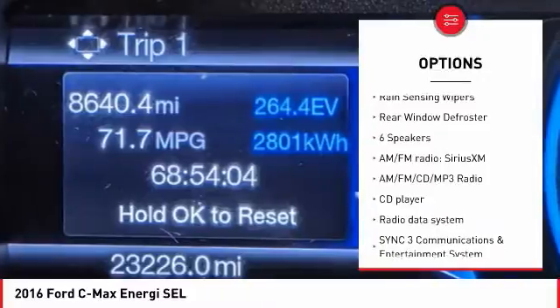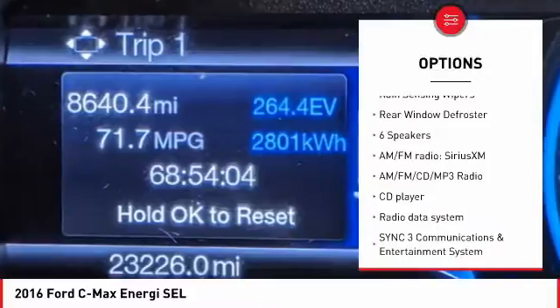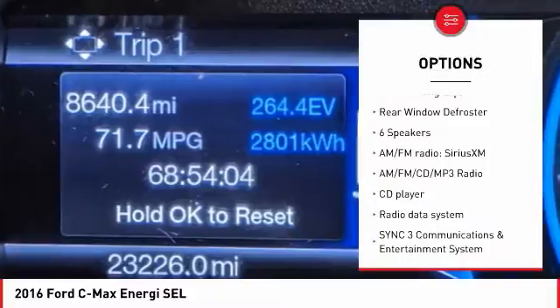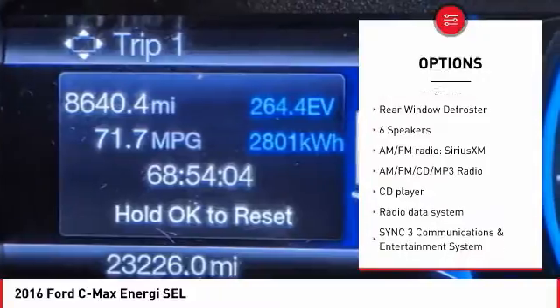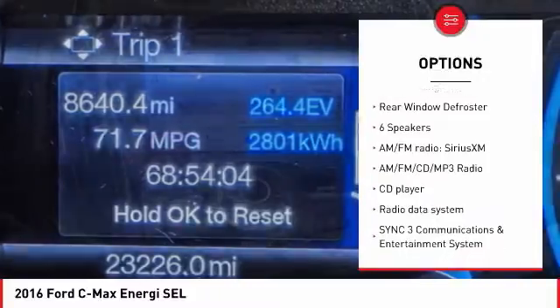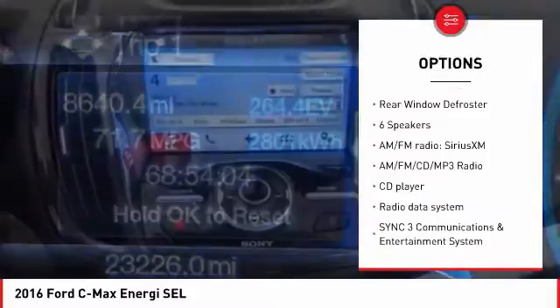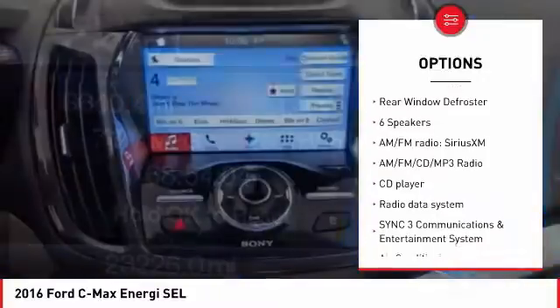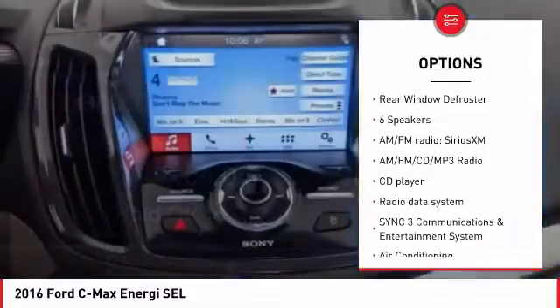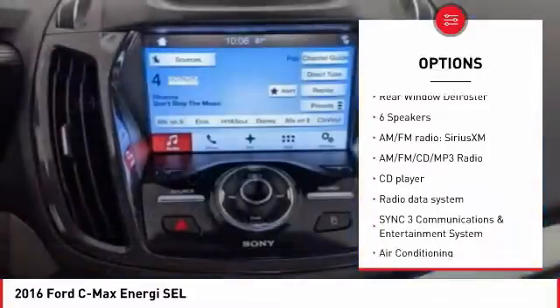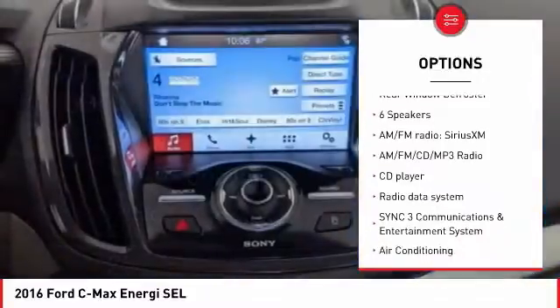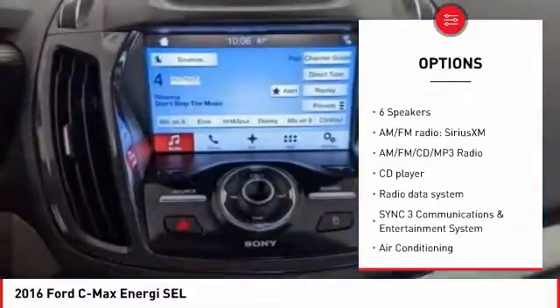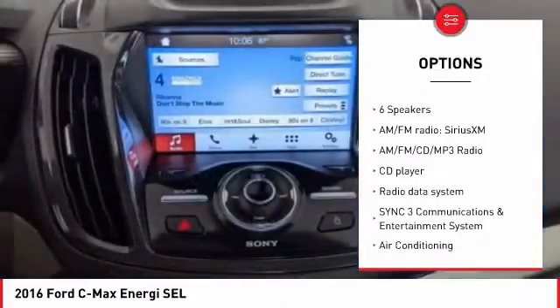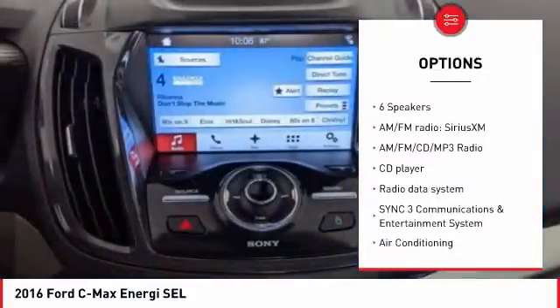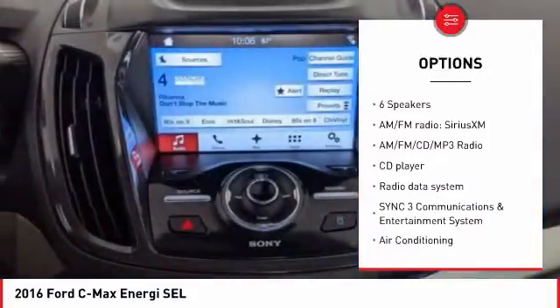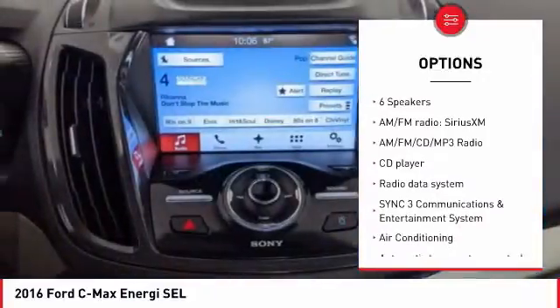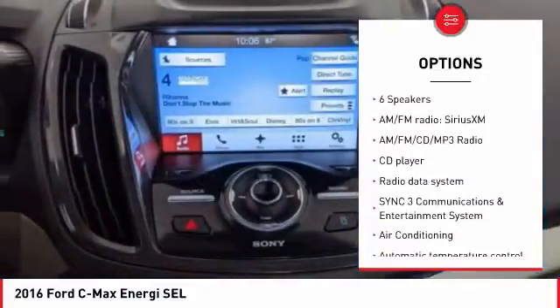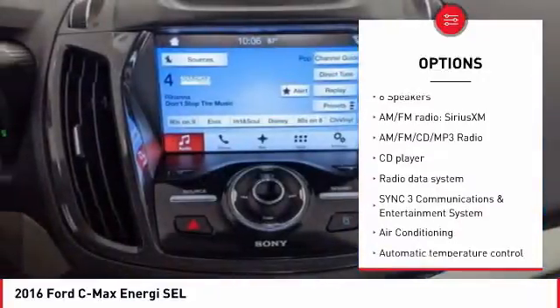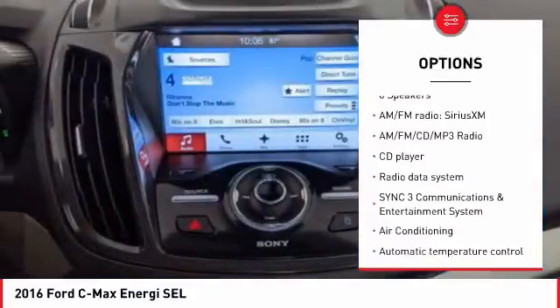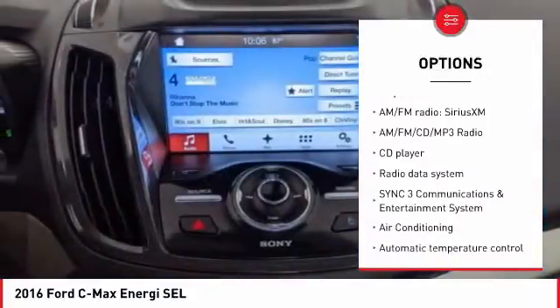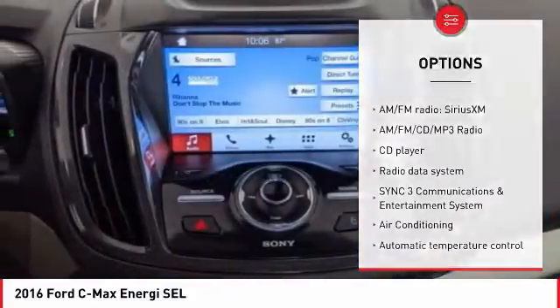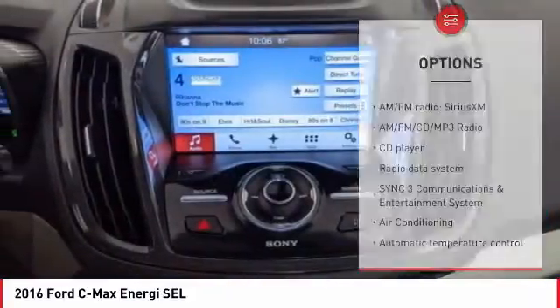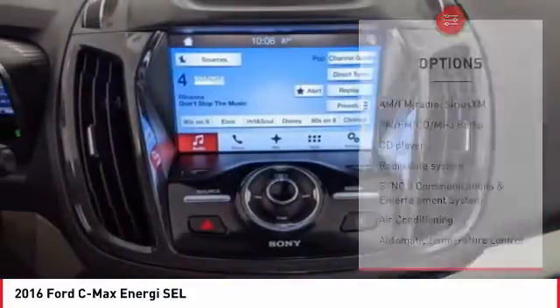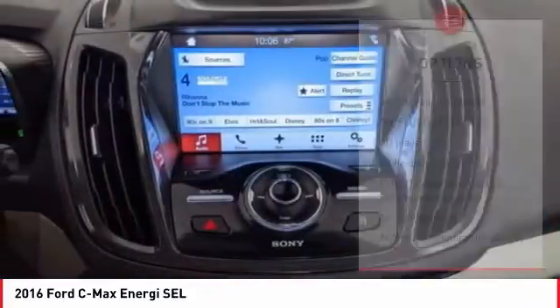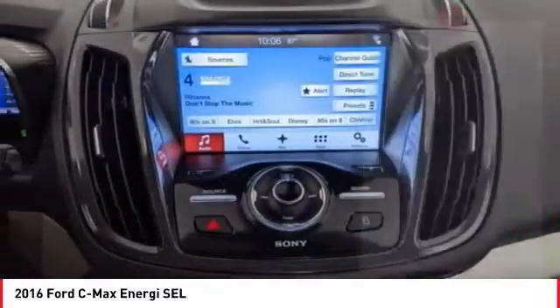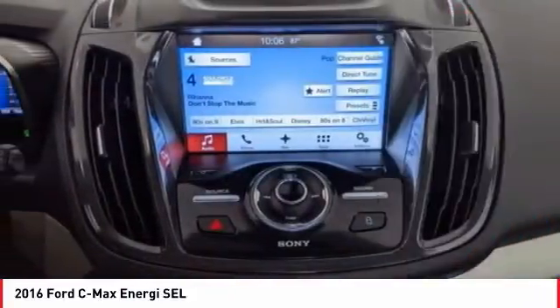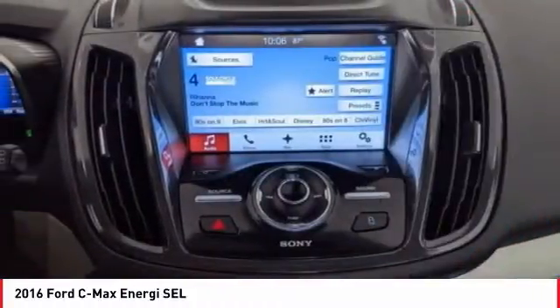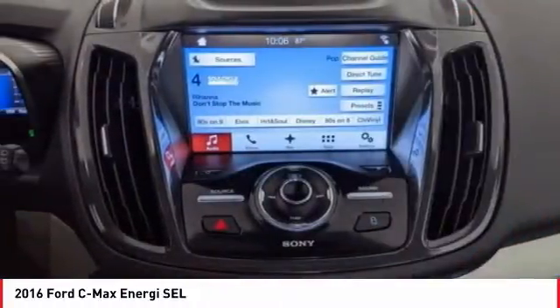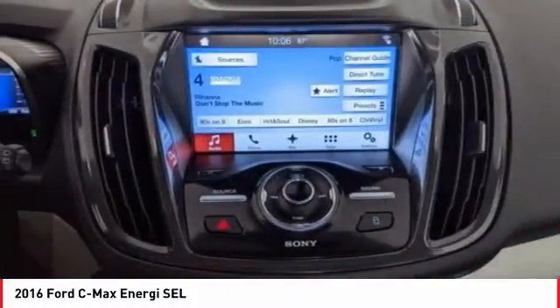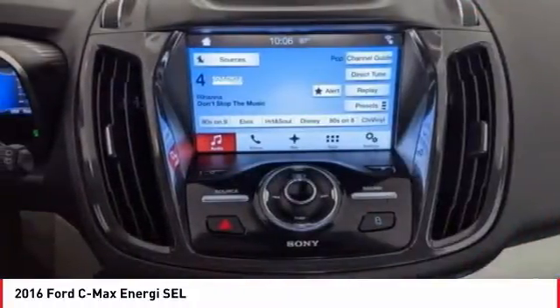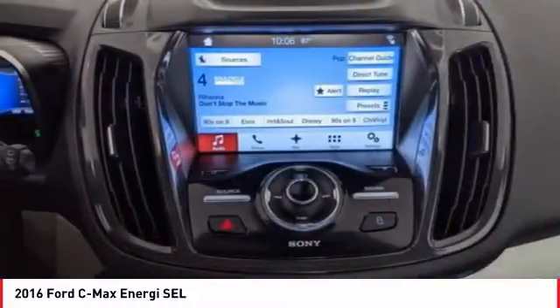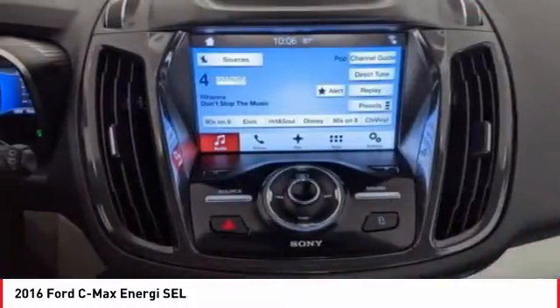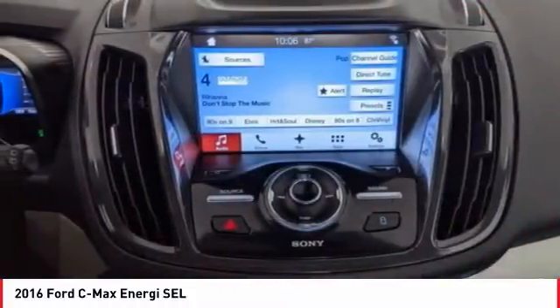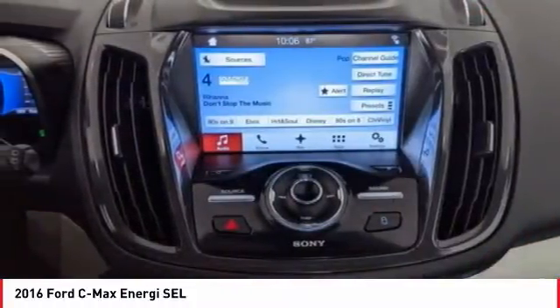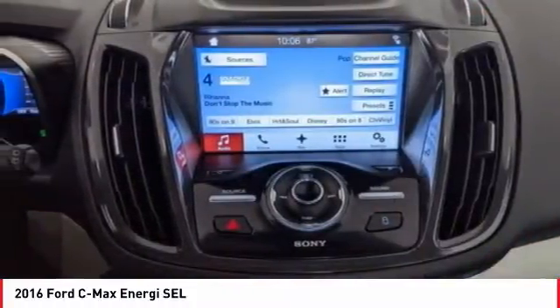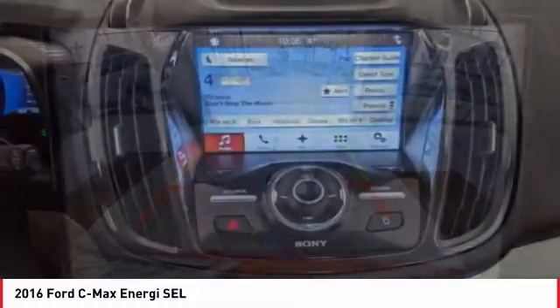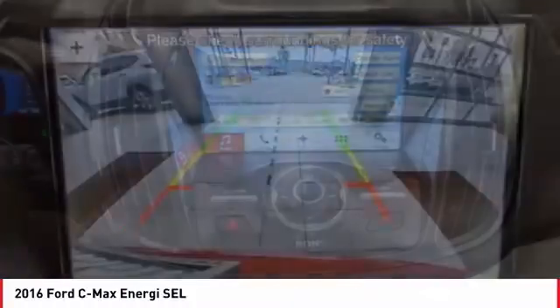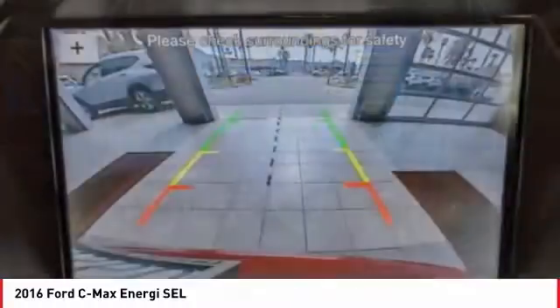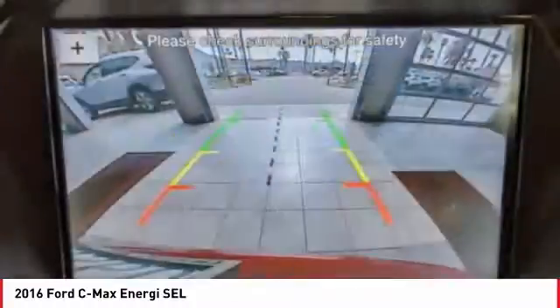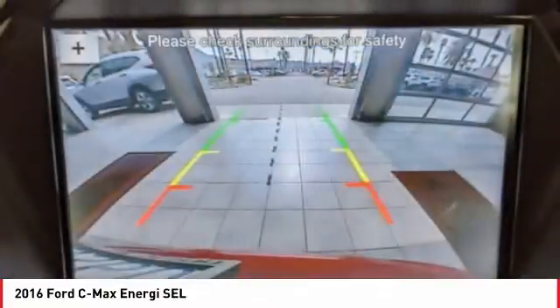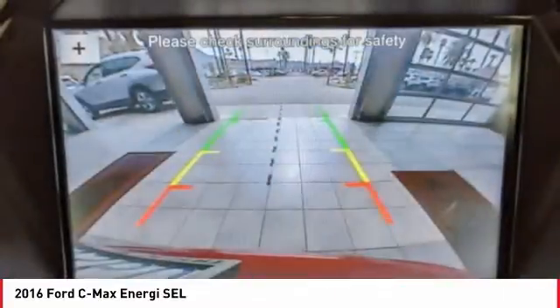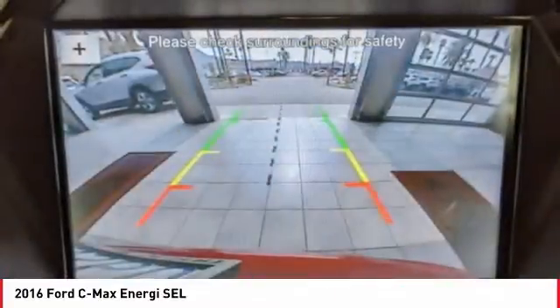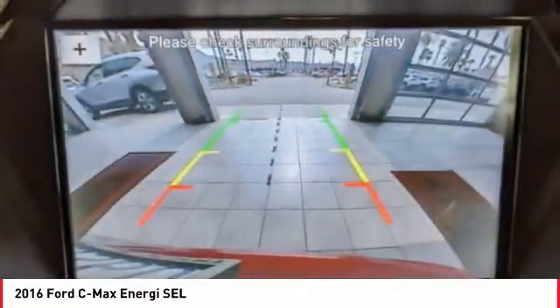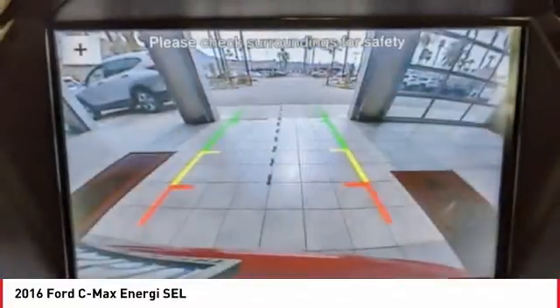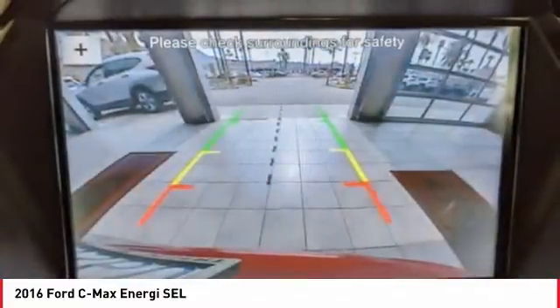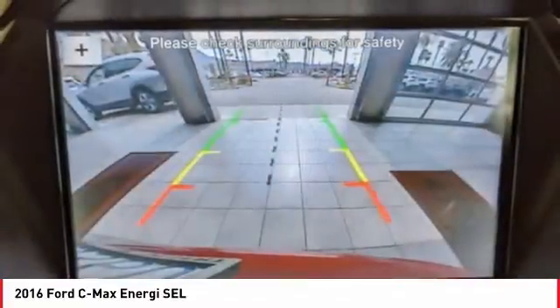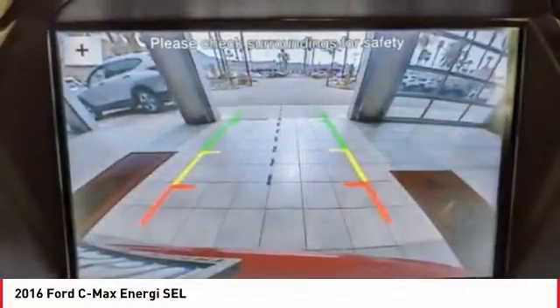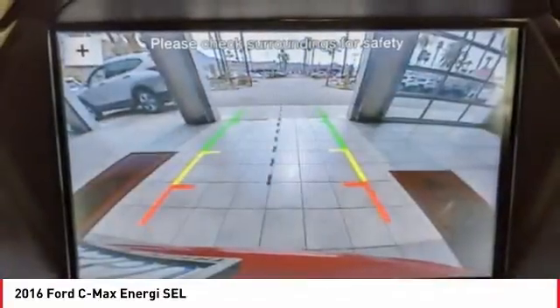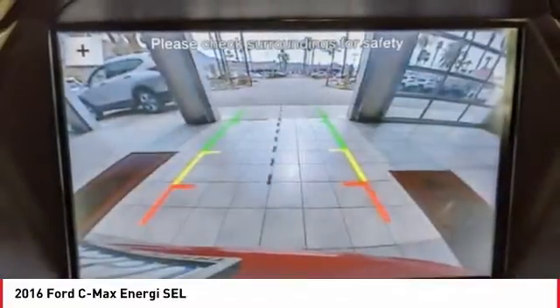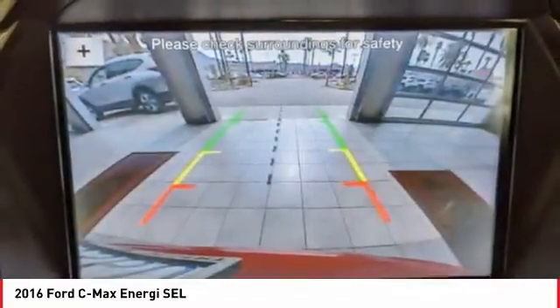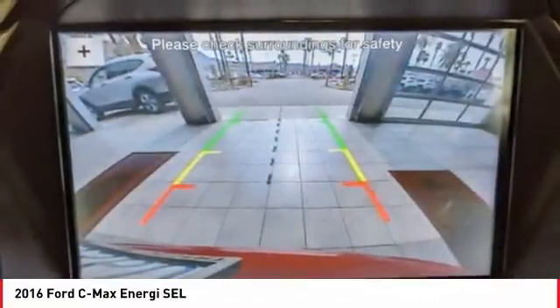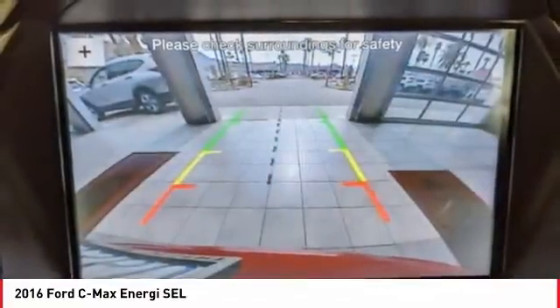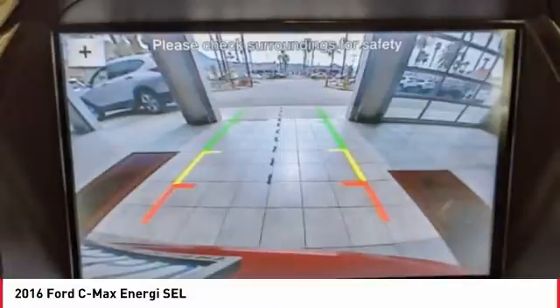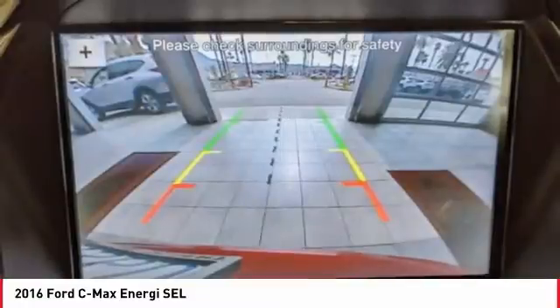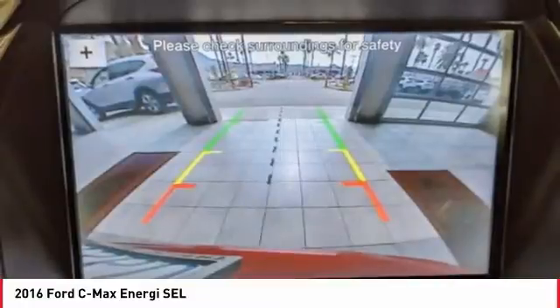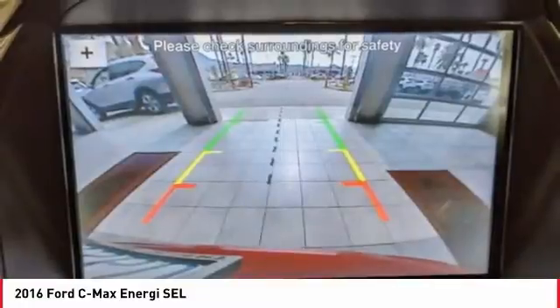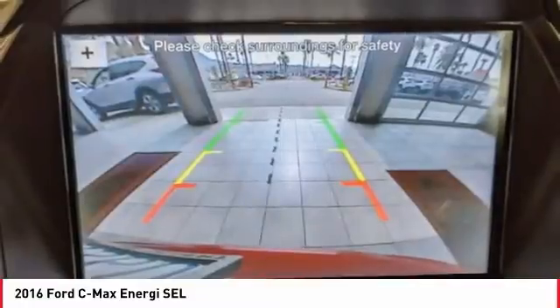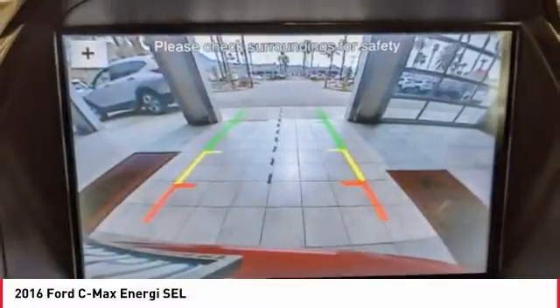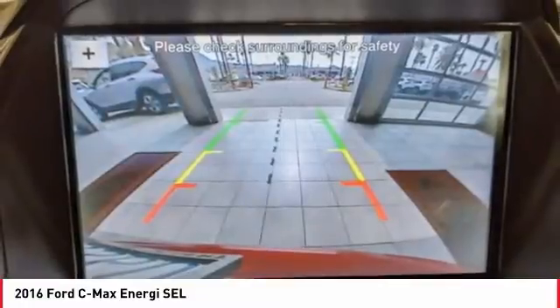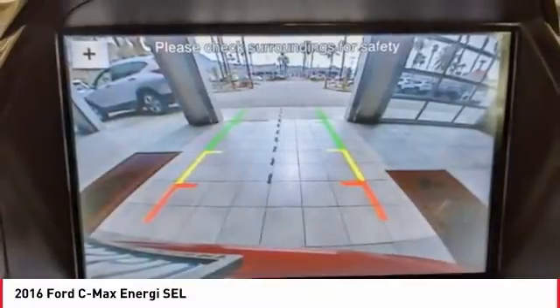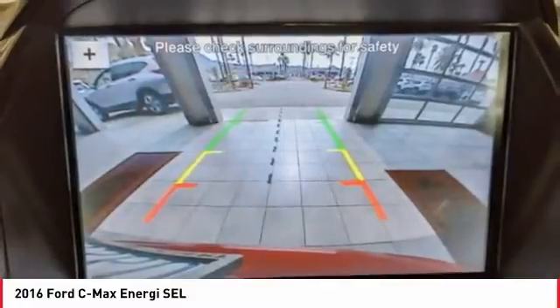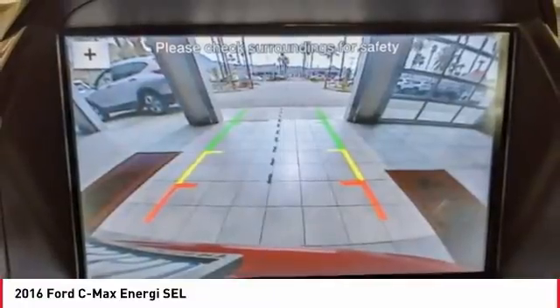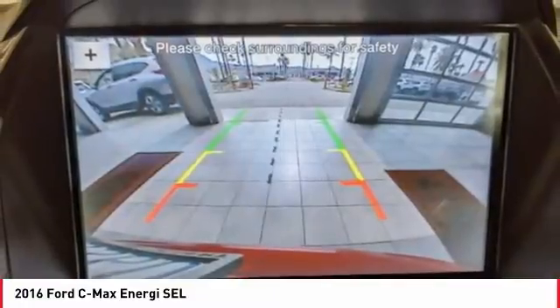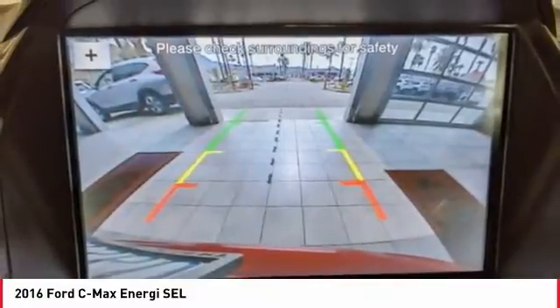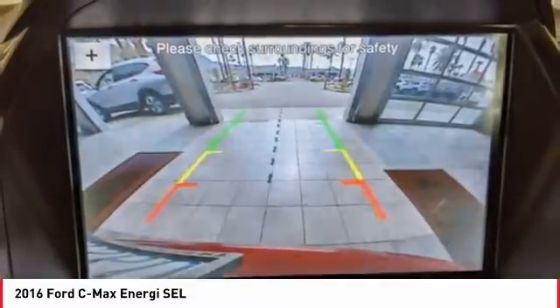Fog lights, speed control, four-wheel disc brakes, rain-sensing wipers, rear window defroster.